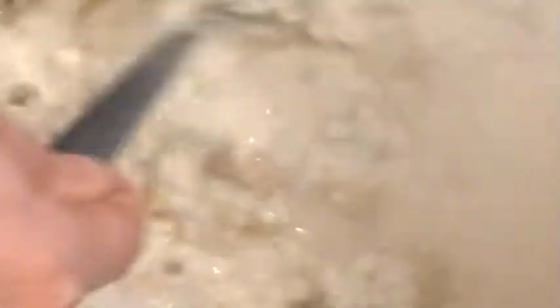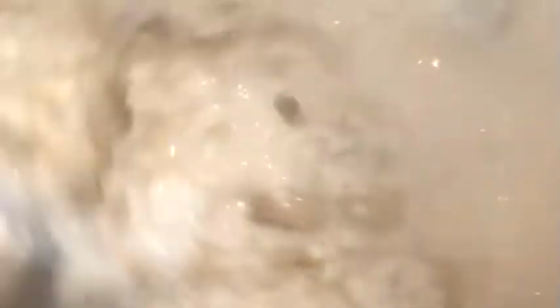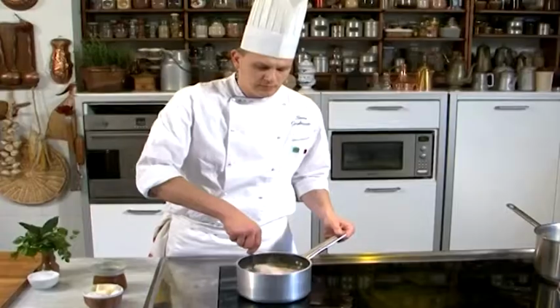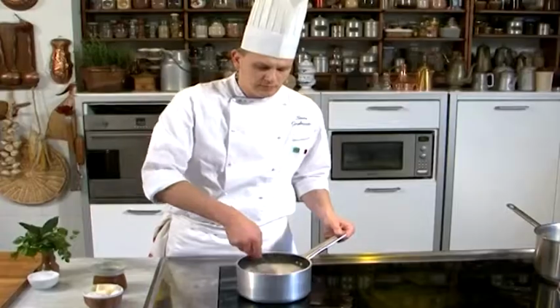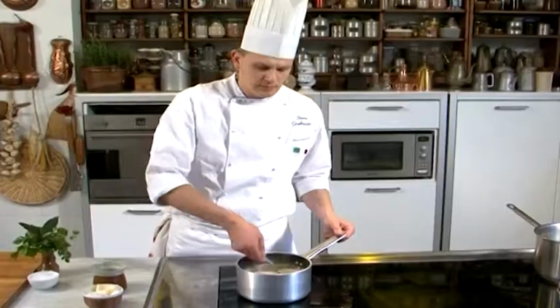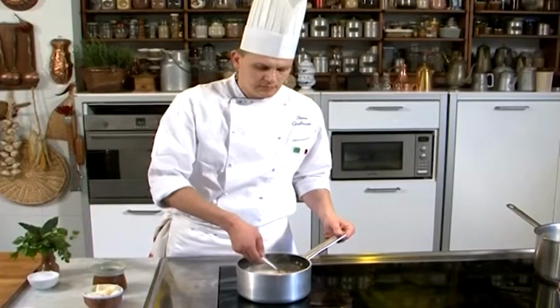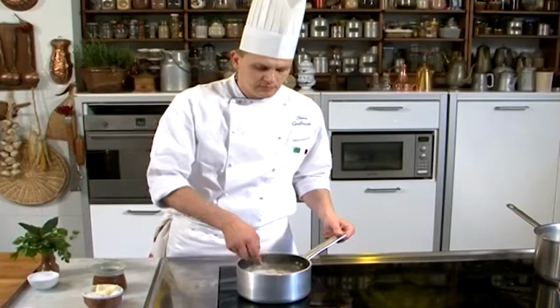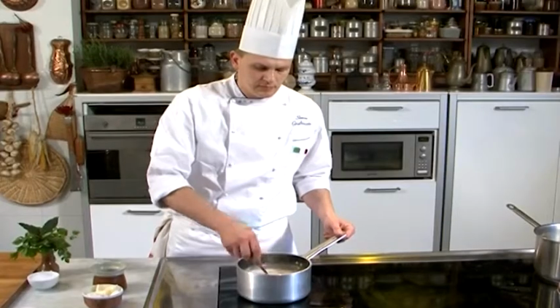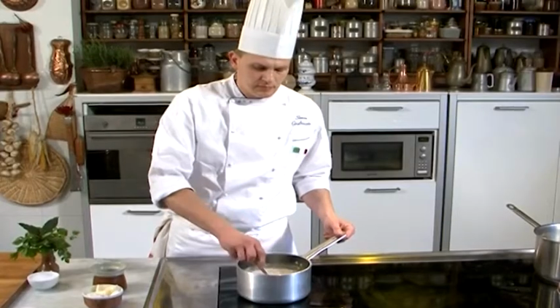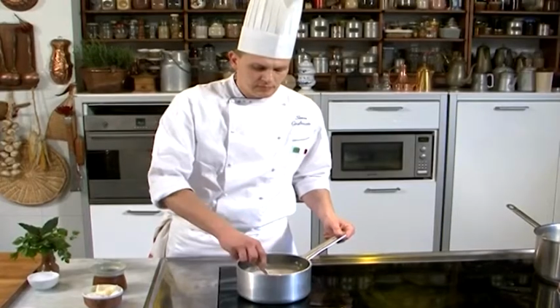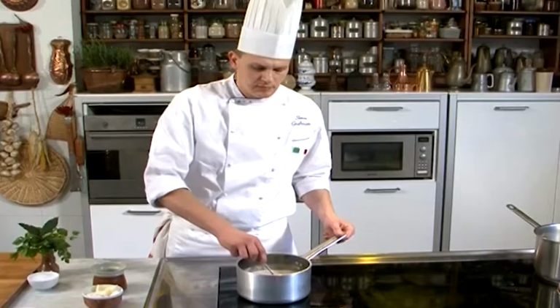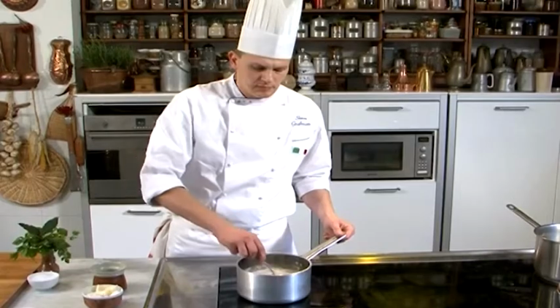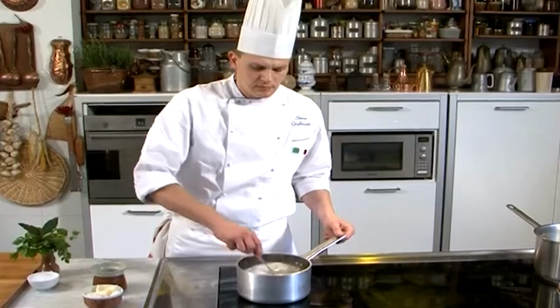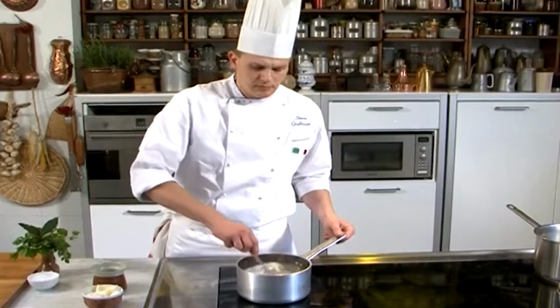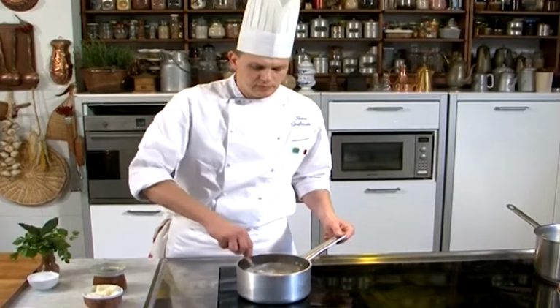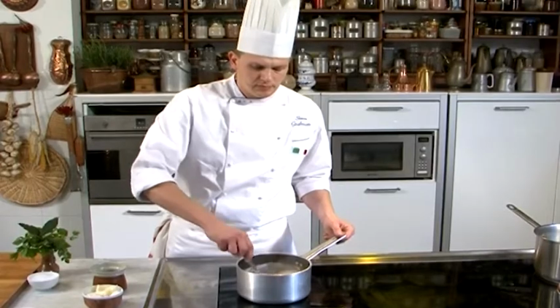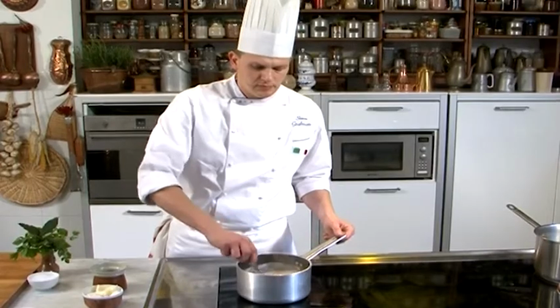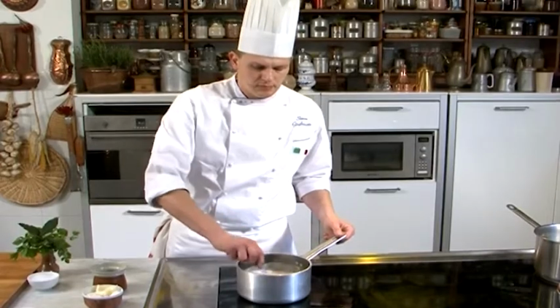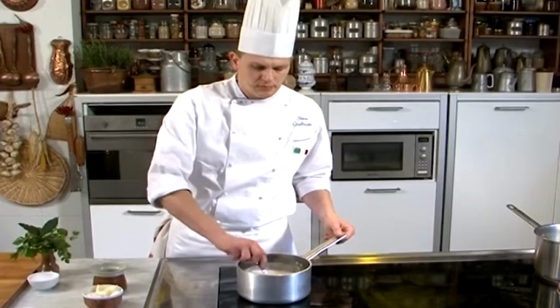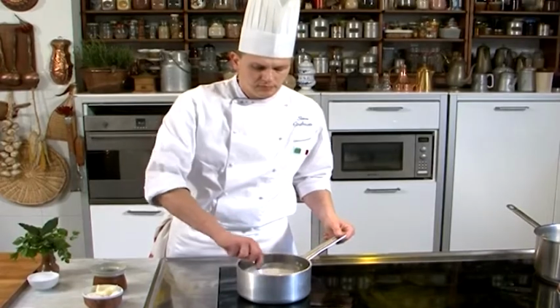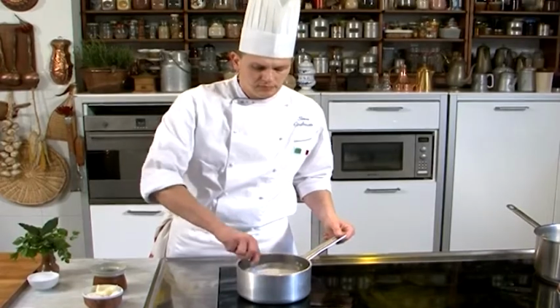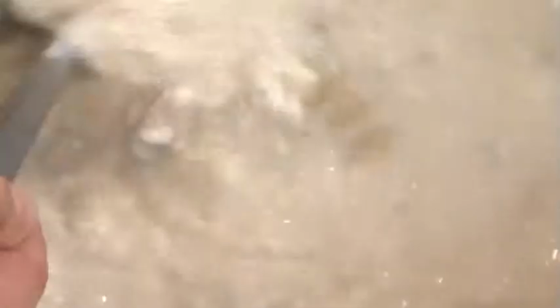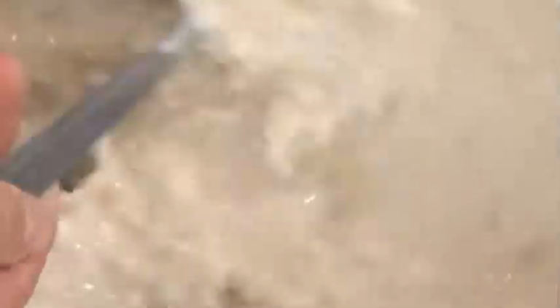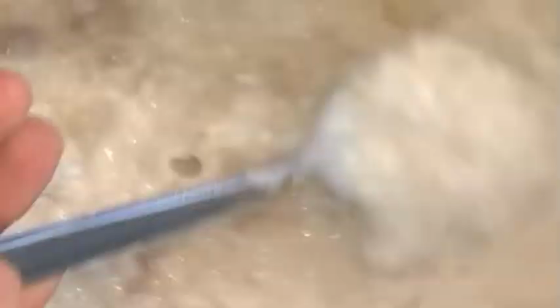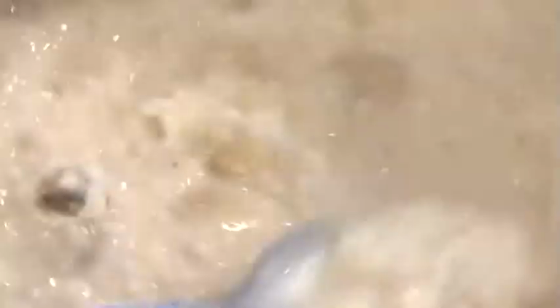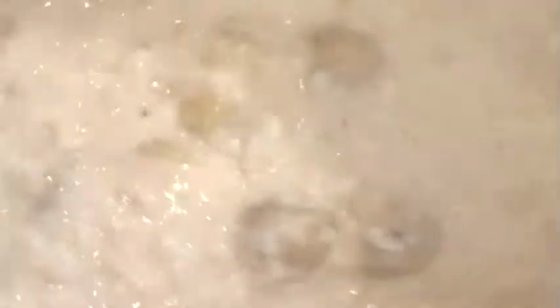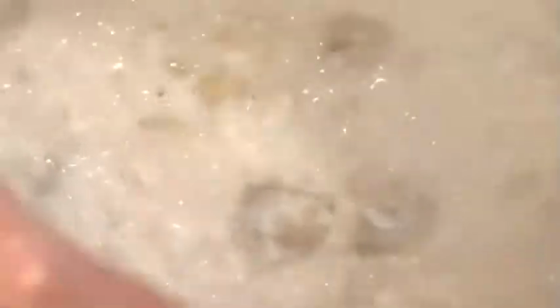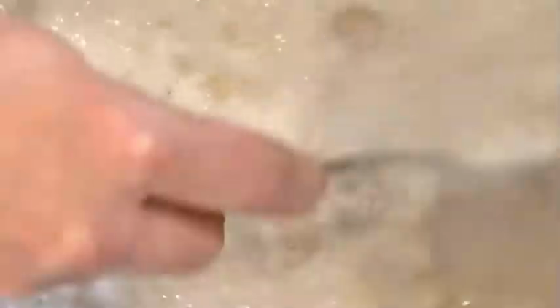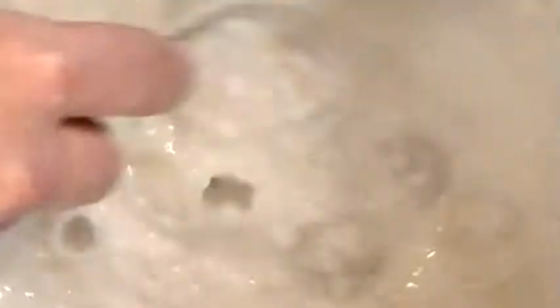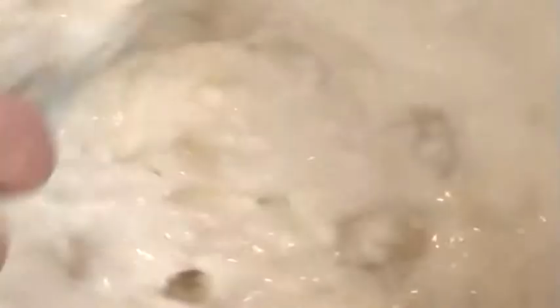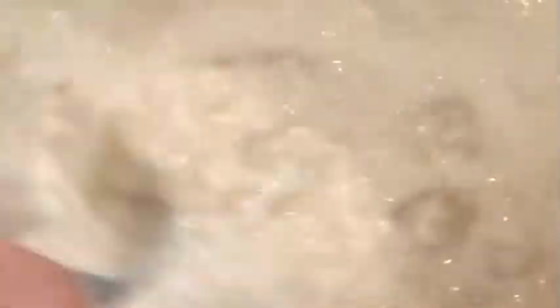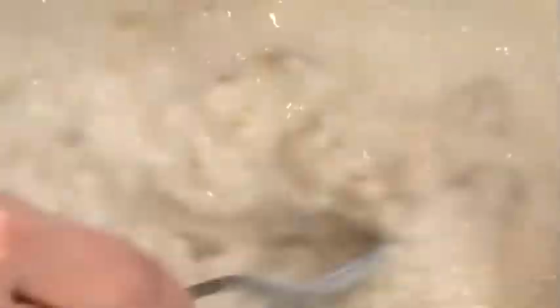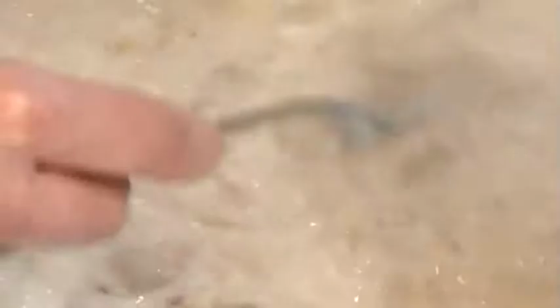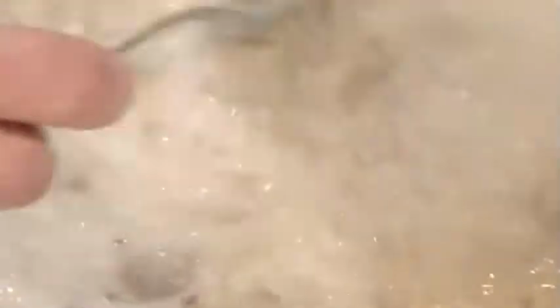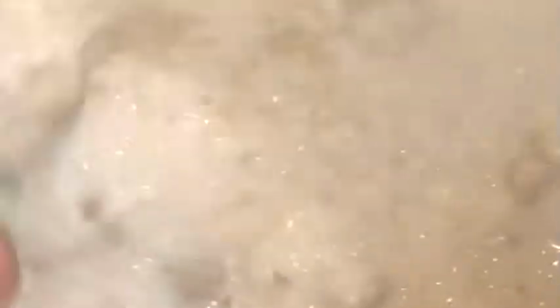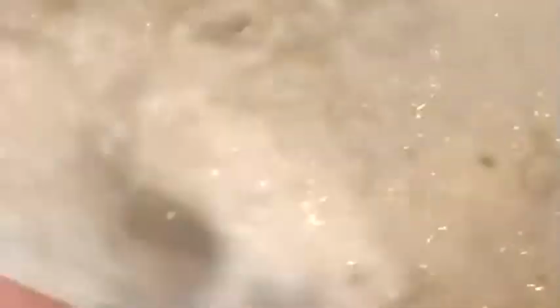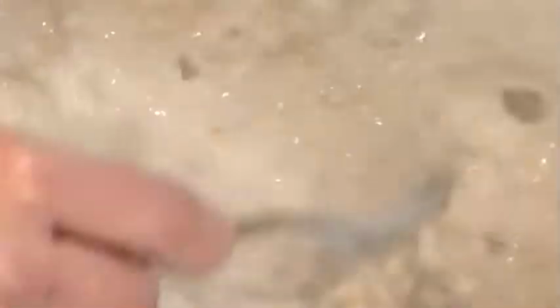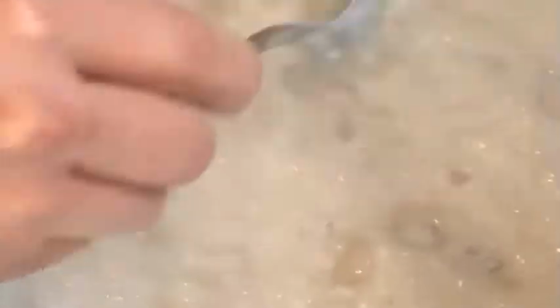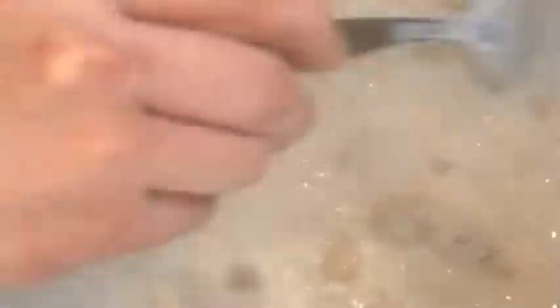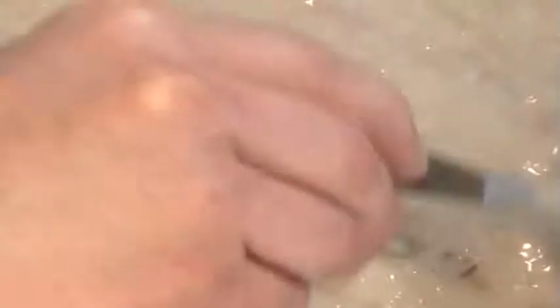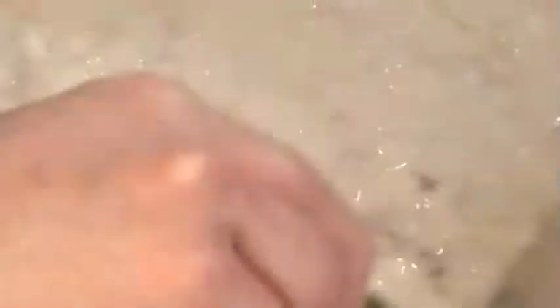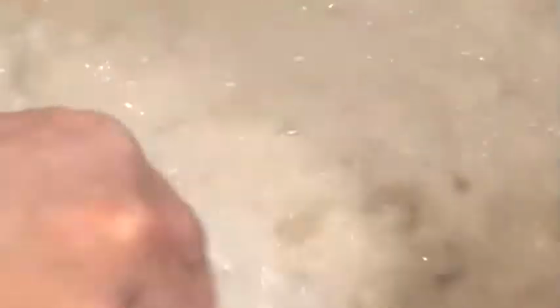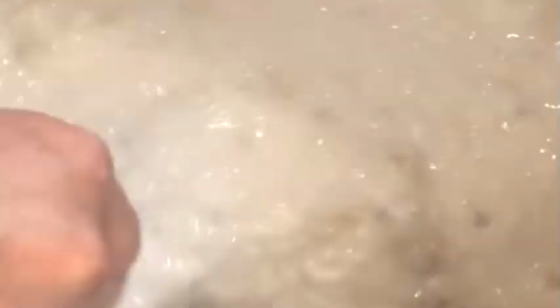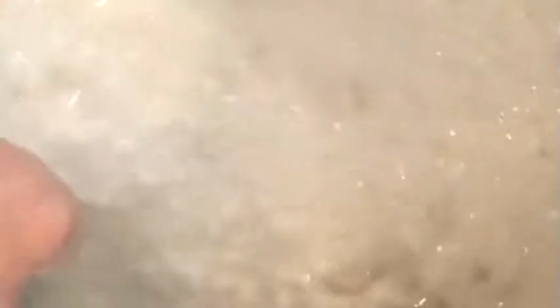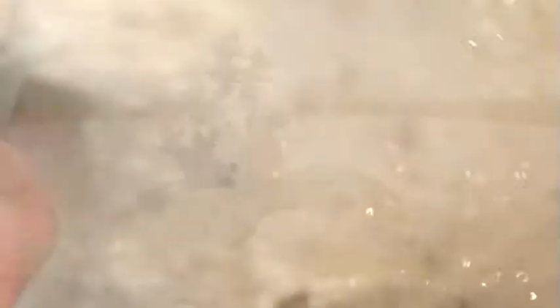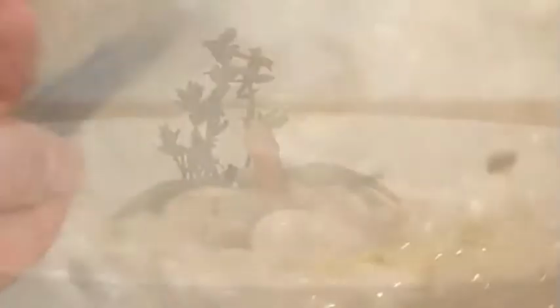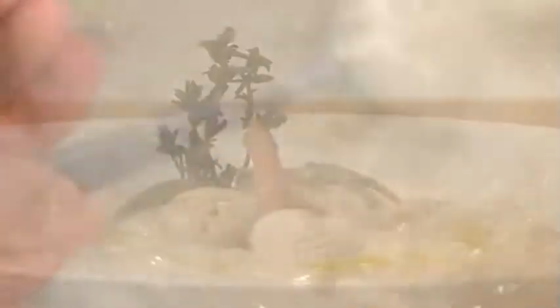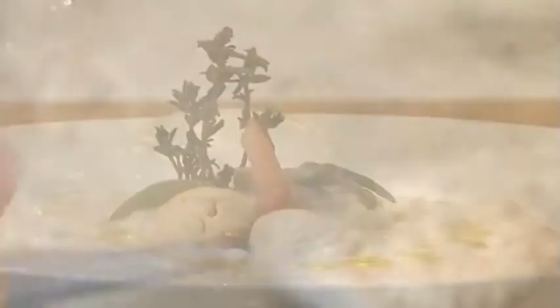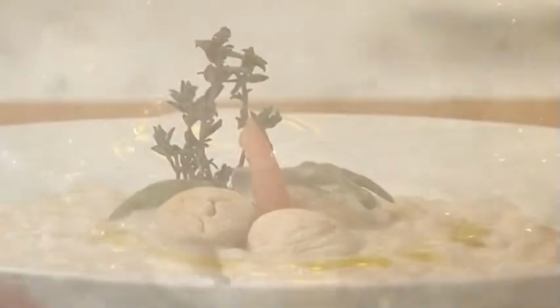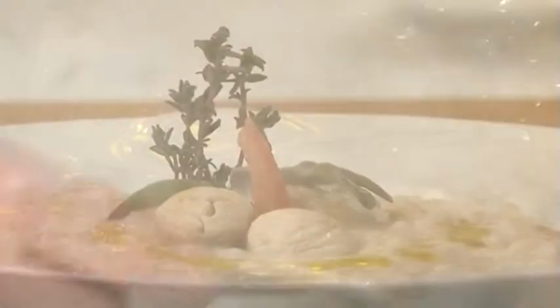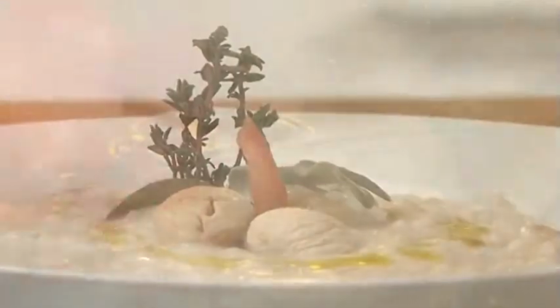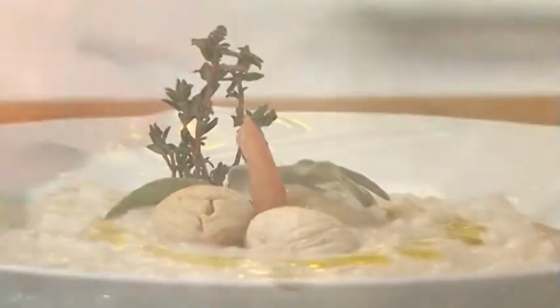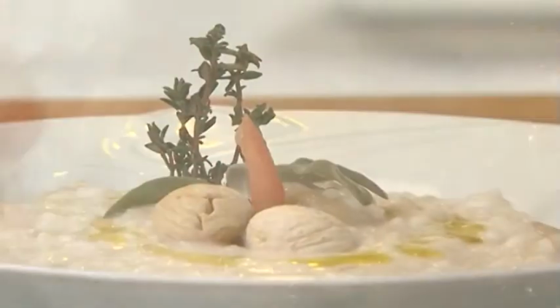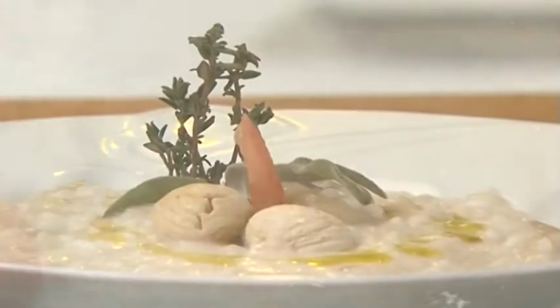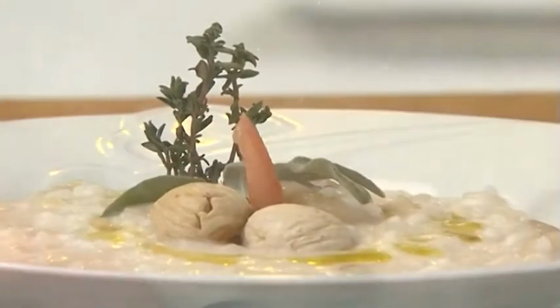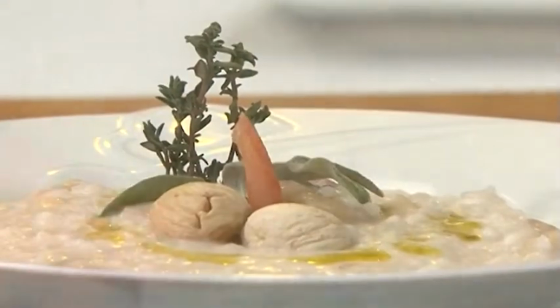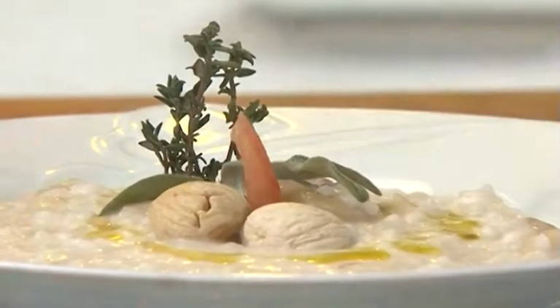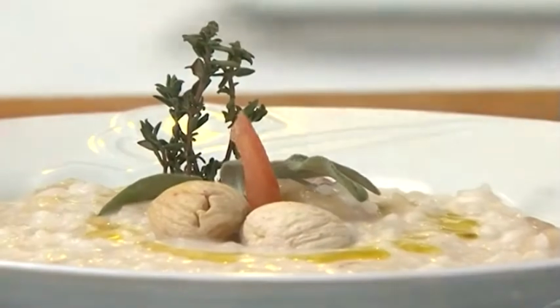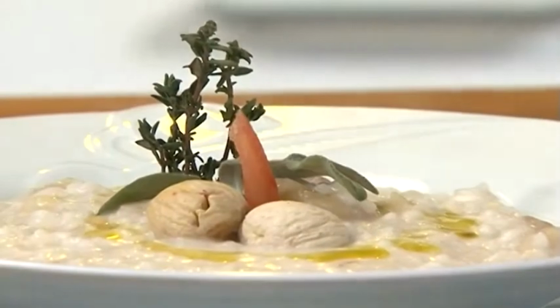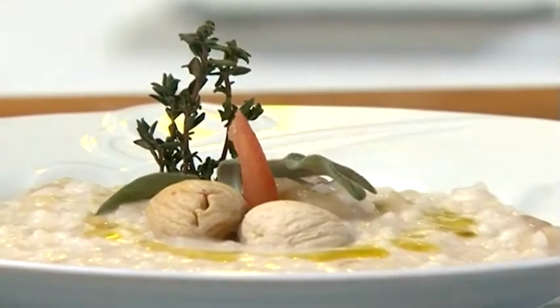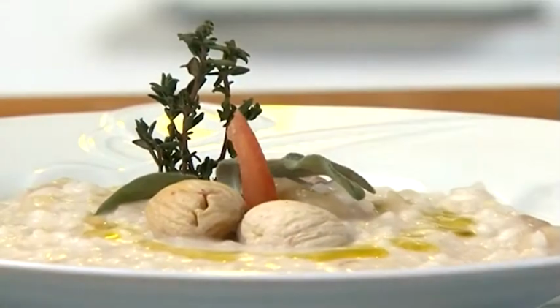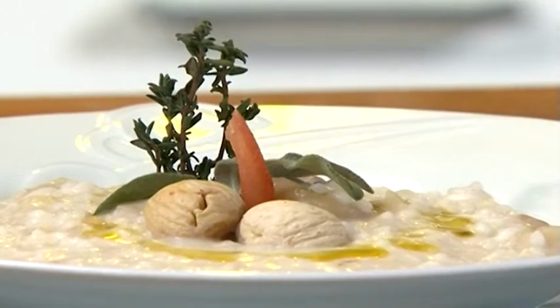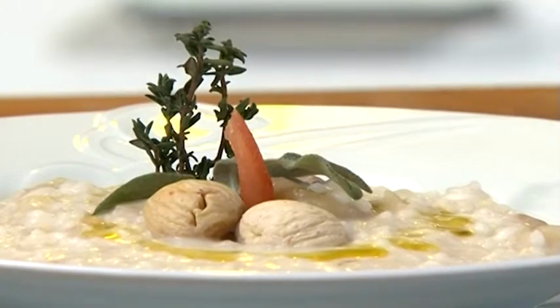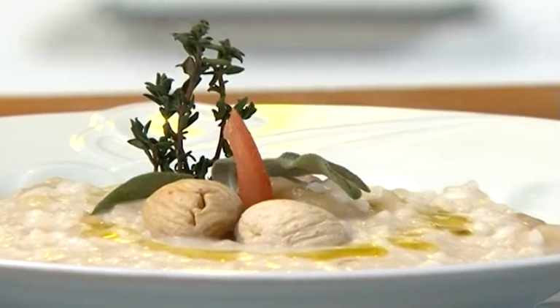The soup should be very creamy and thick. Serve with Pfeffer.